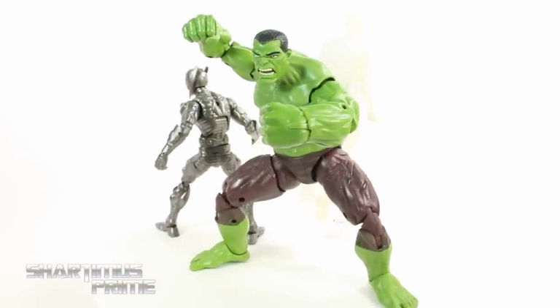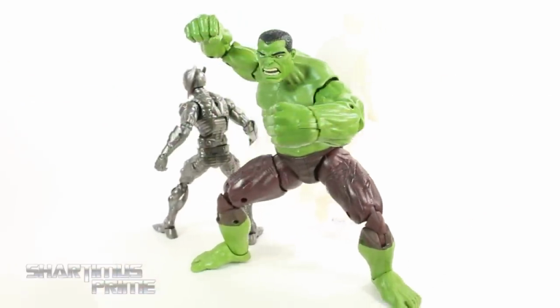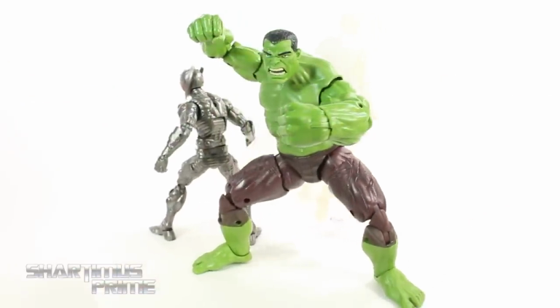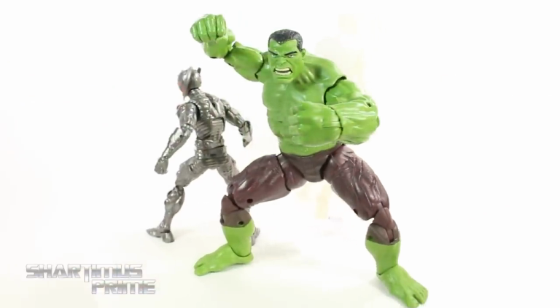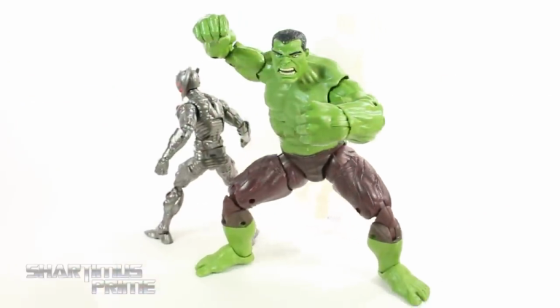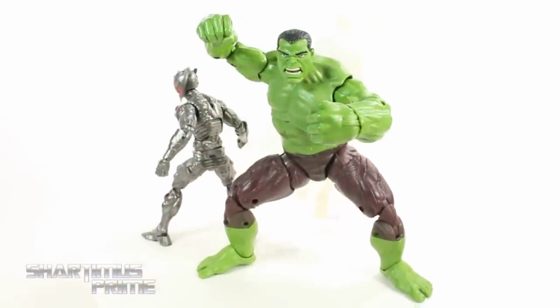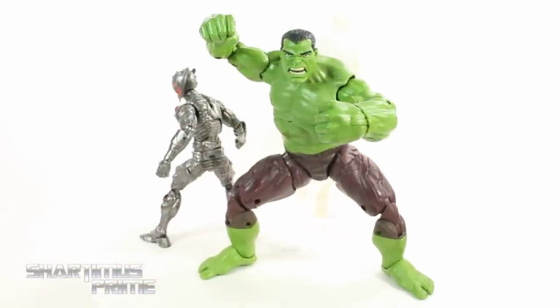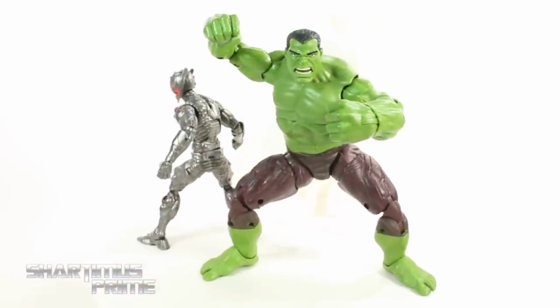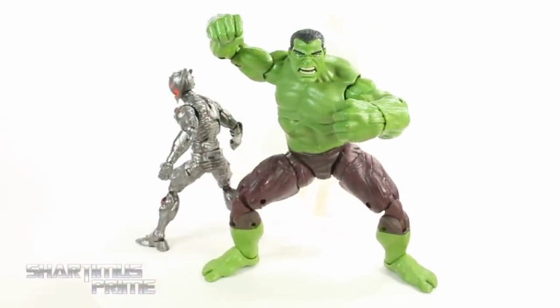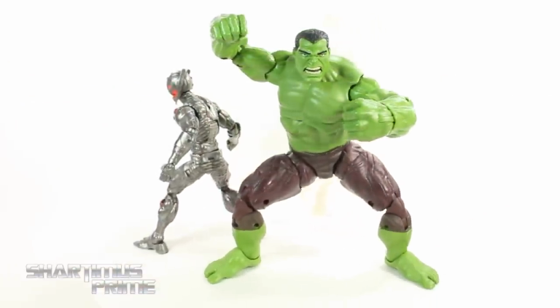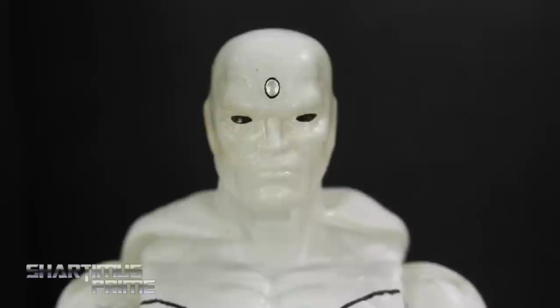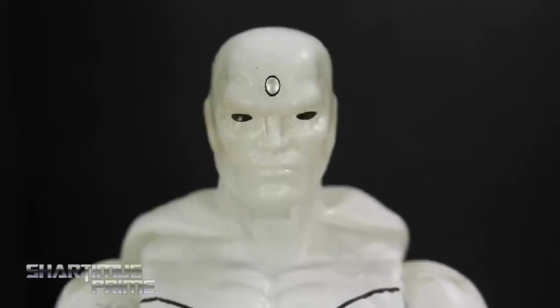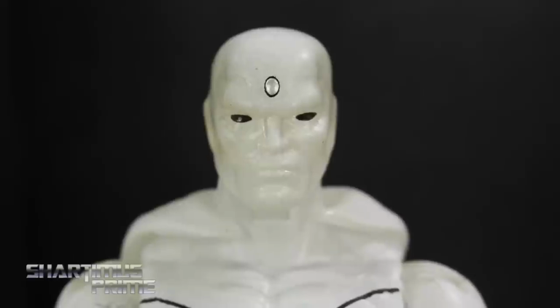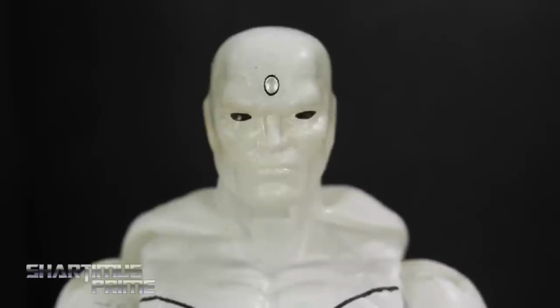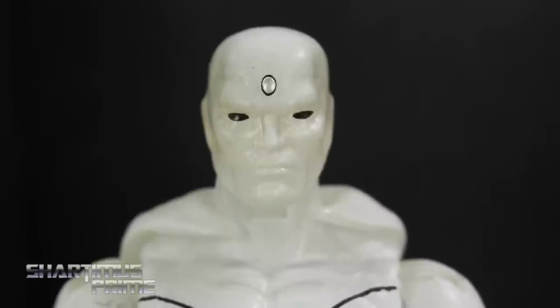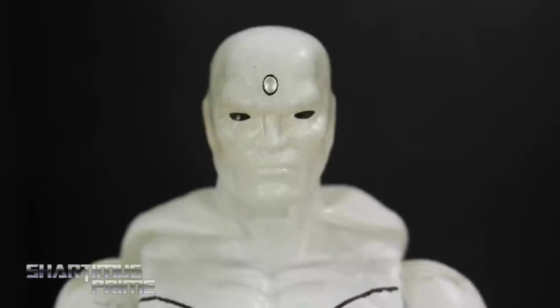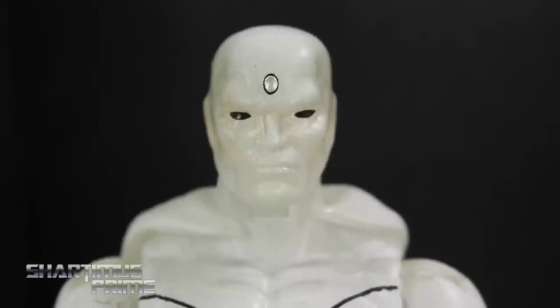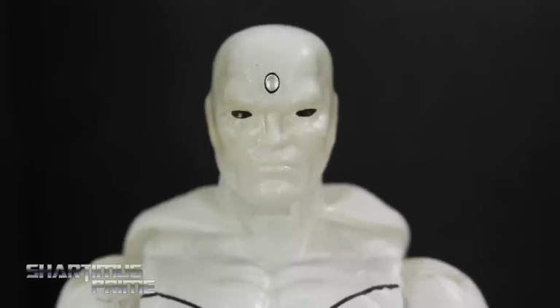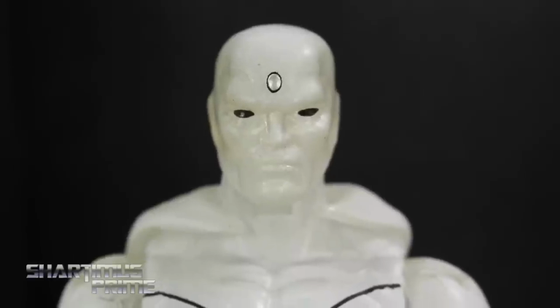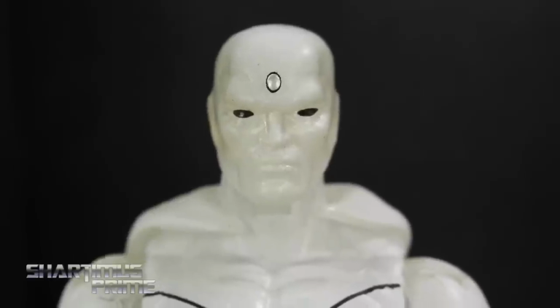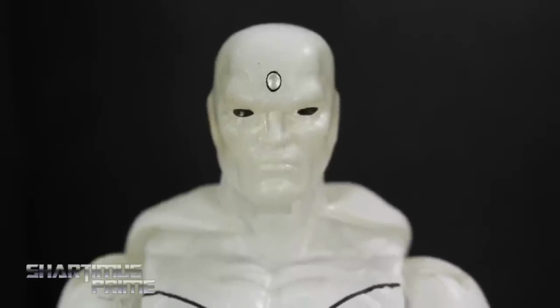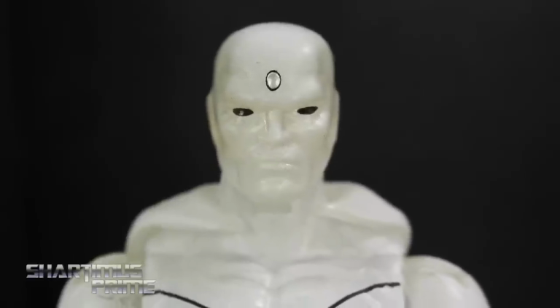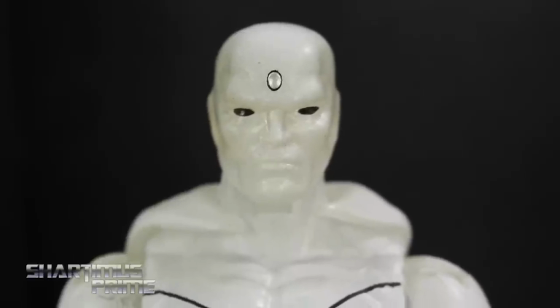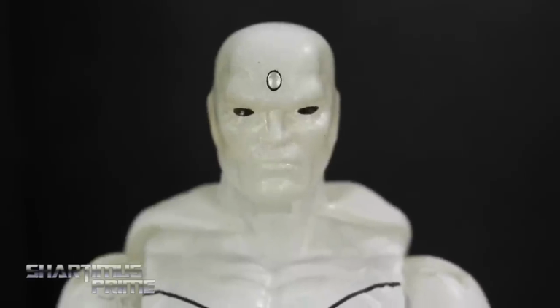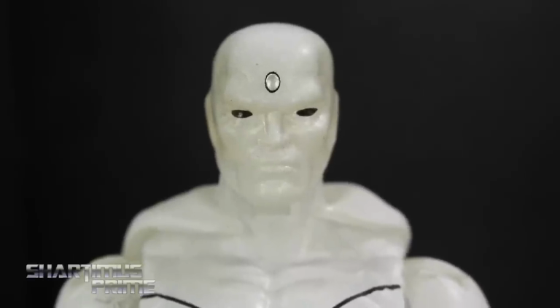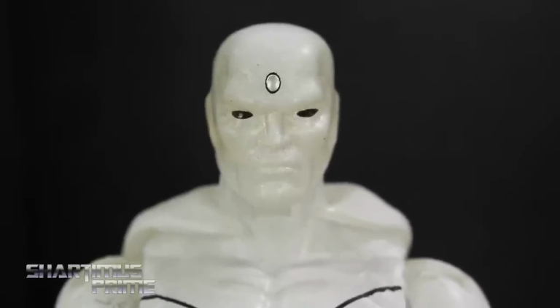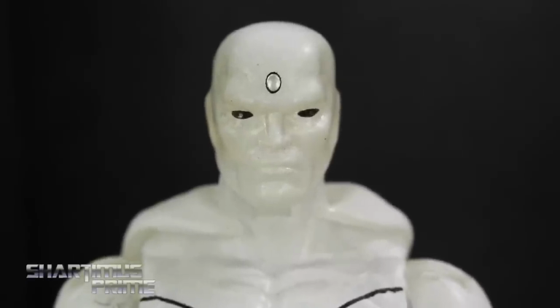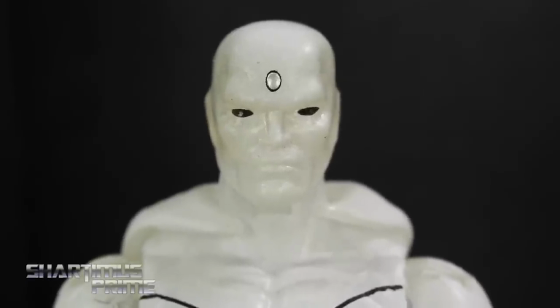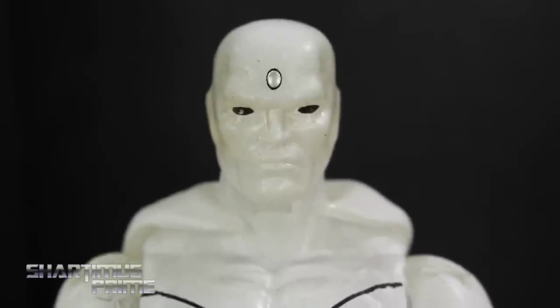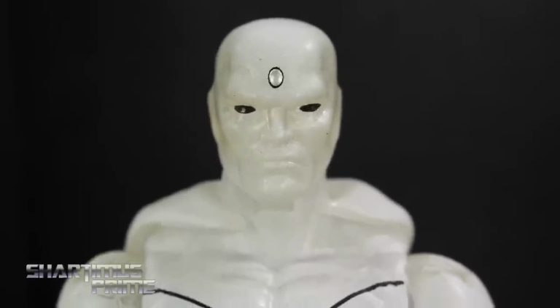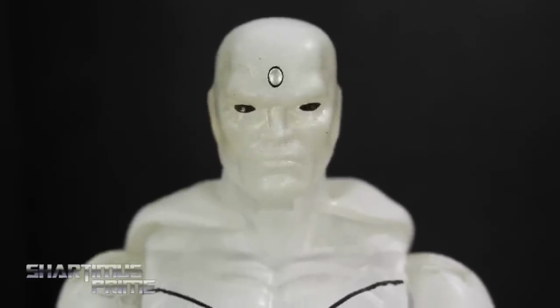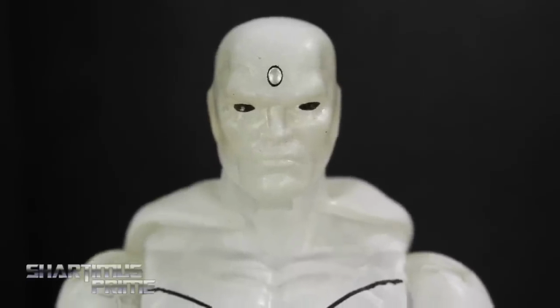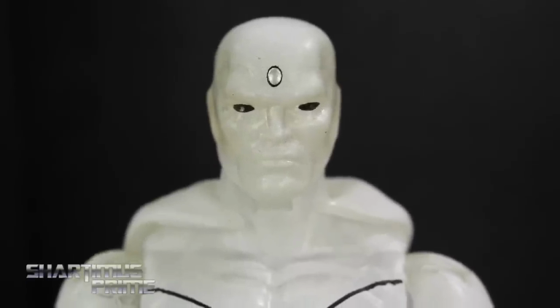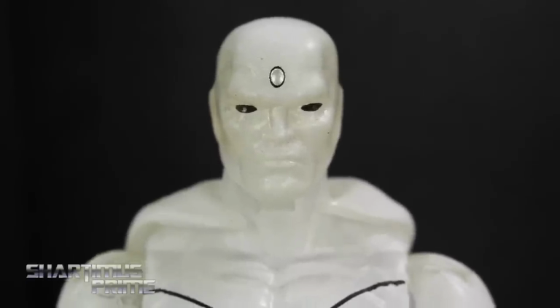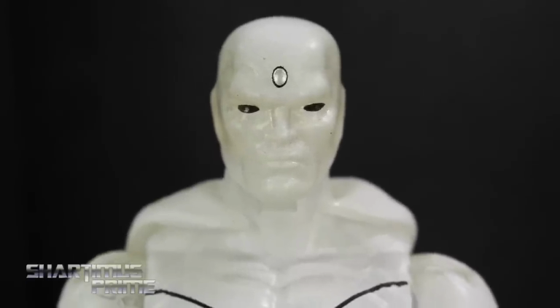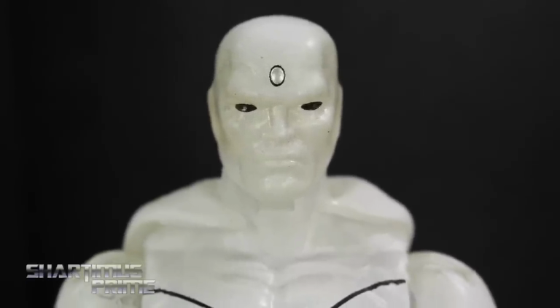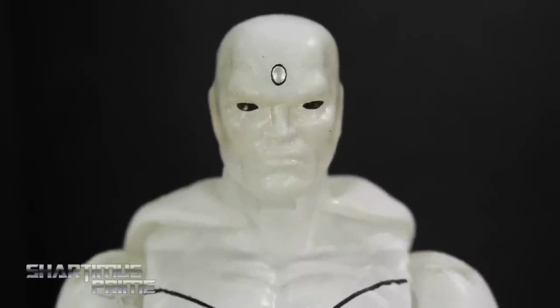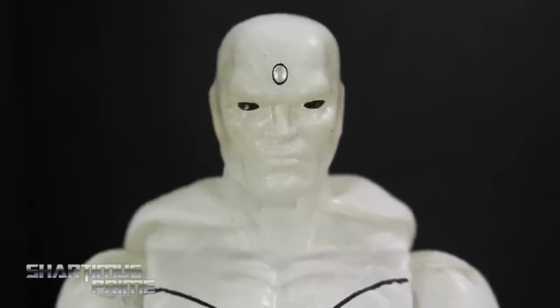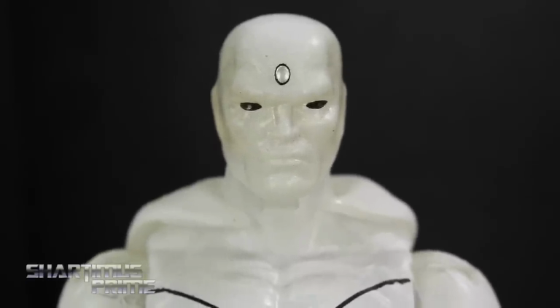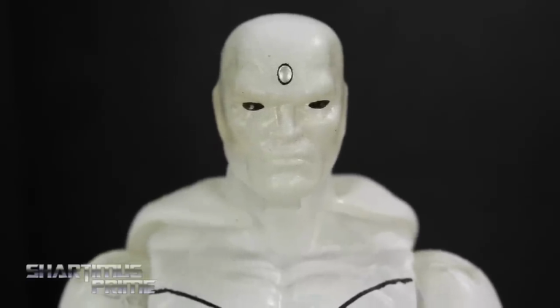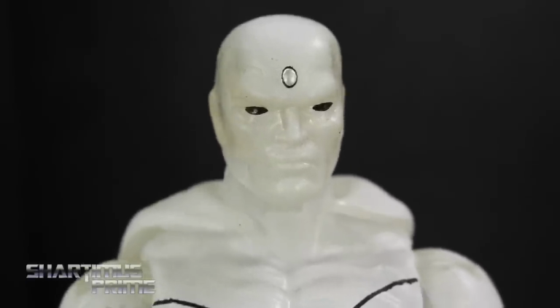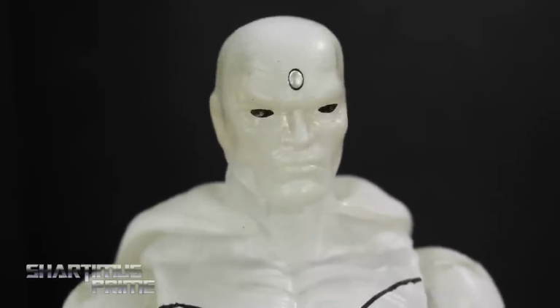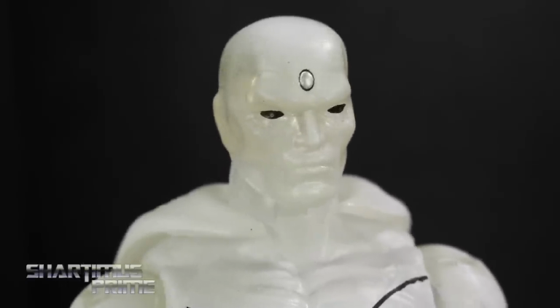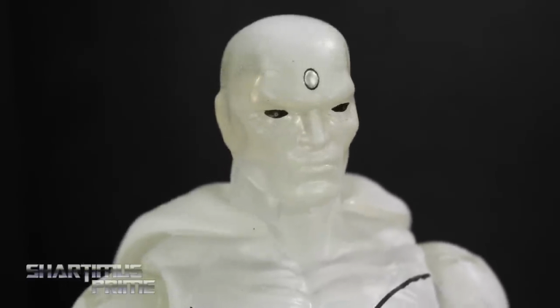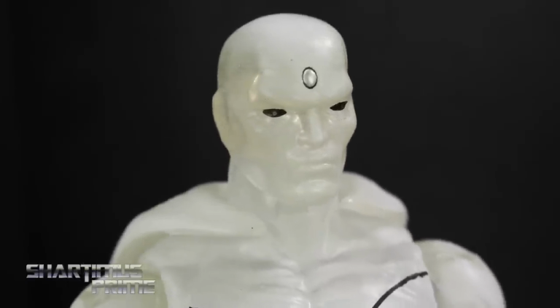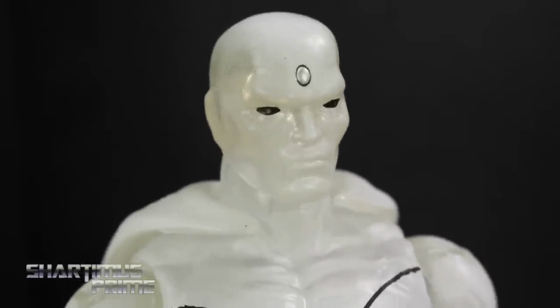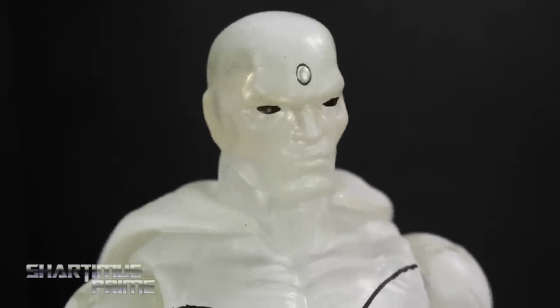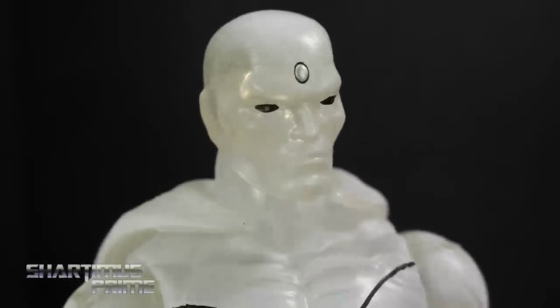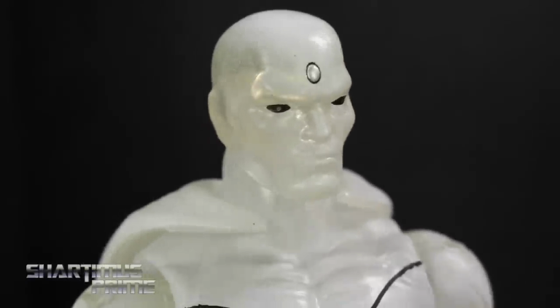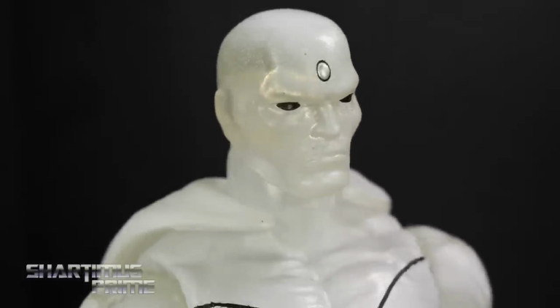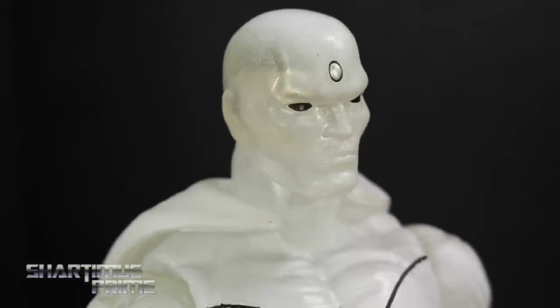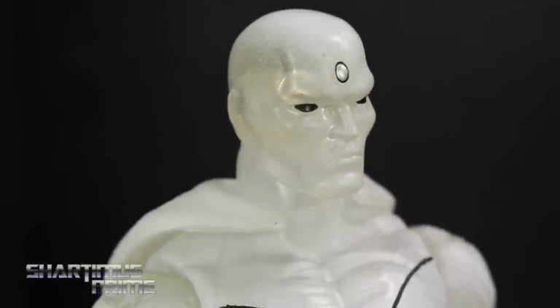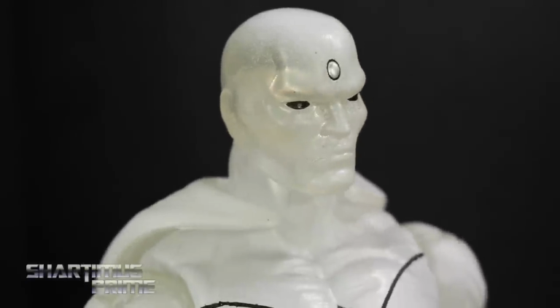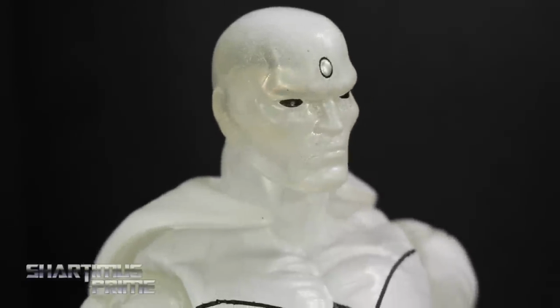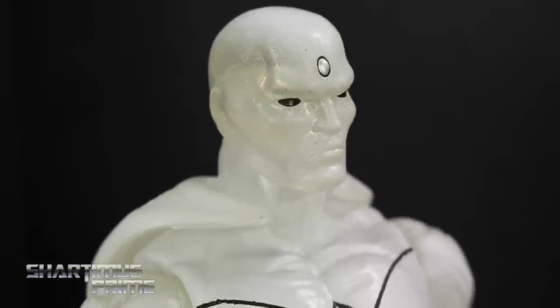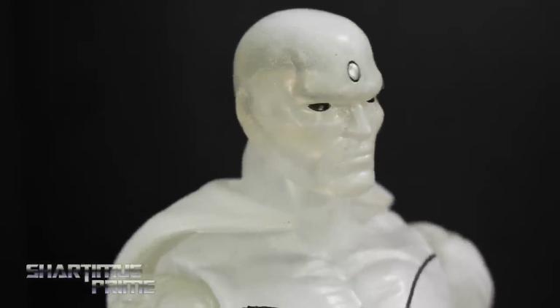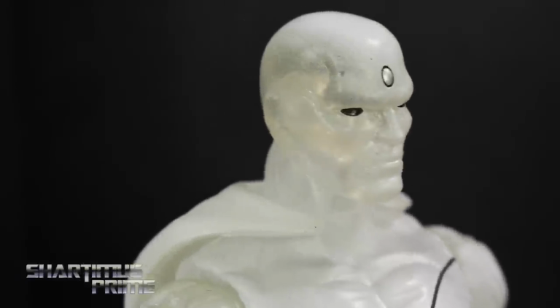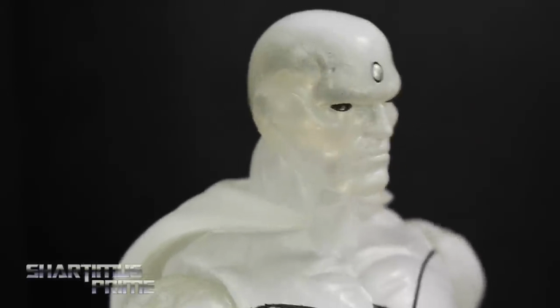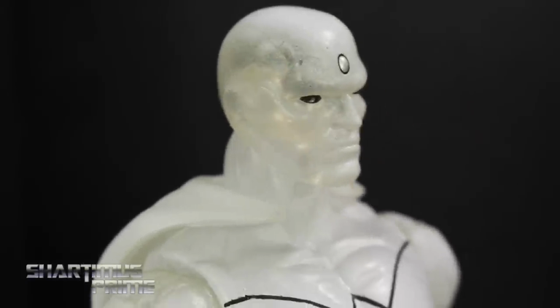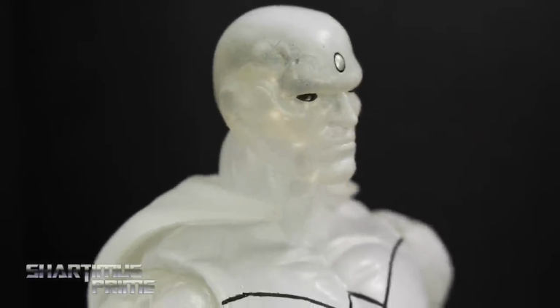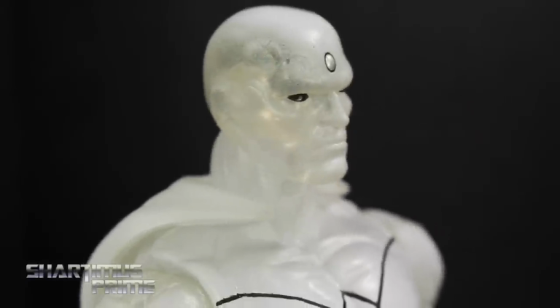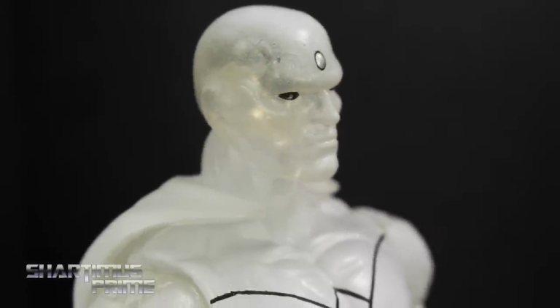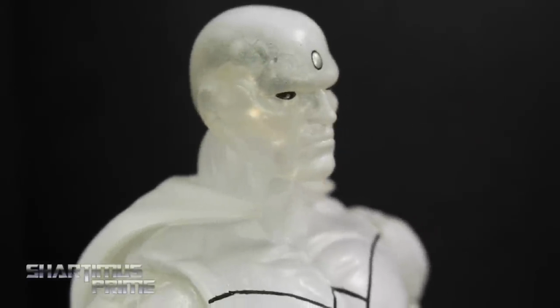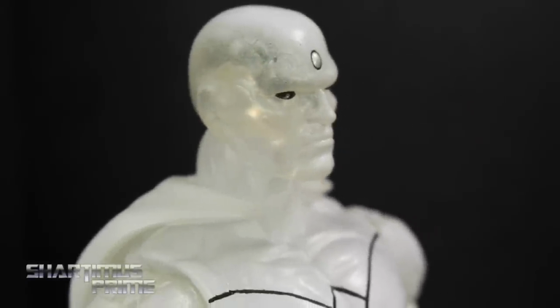We get three new head sculpts with these and all the same body molds we've seen before — the Ultimate Beetle and Bucky Cap molds, and of course the reused Hulk body. Let's take a closer look at these new head sculpts, except for this one which is reused from the same Hulkbuster Vision figure we got earlier this year from Hasbro.